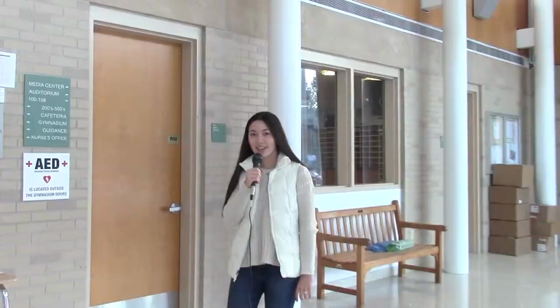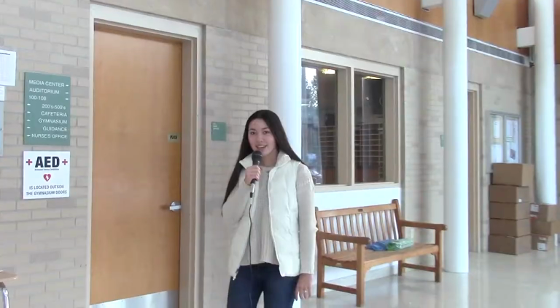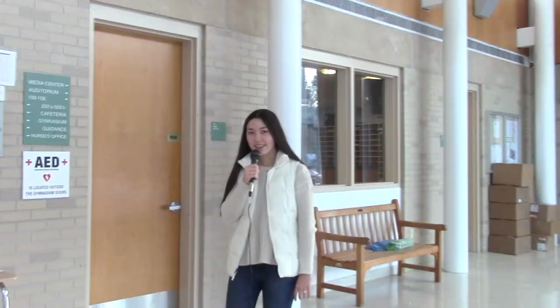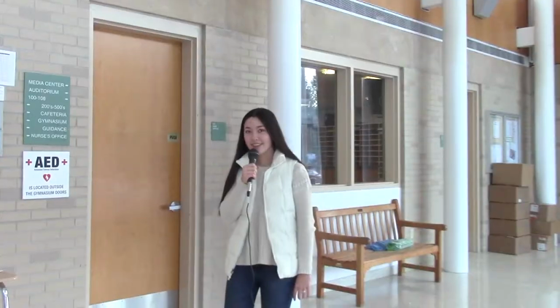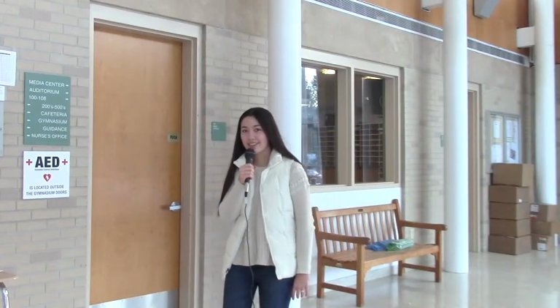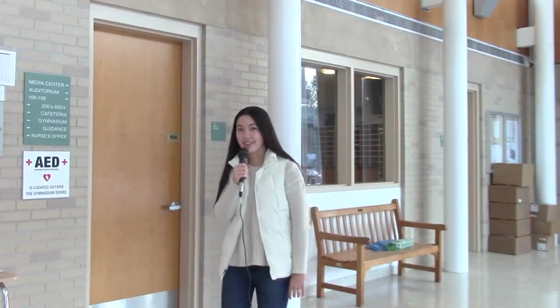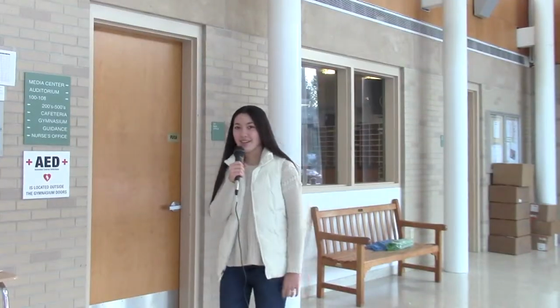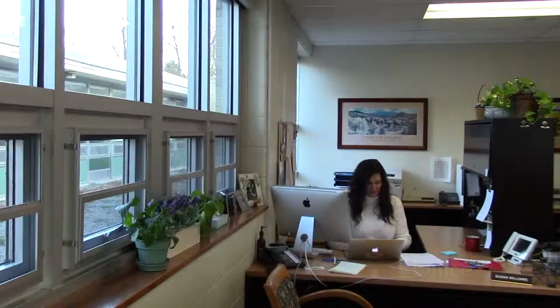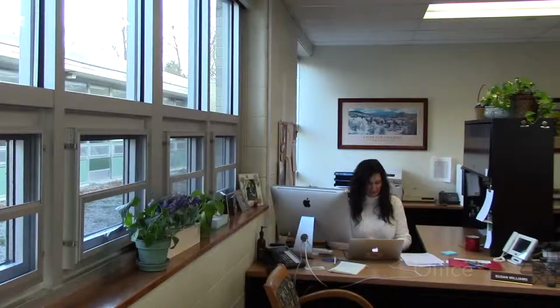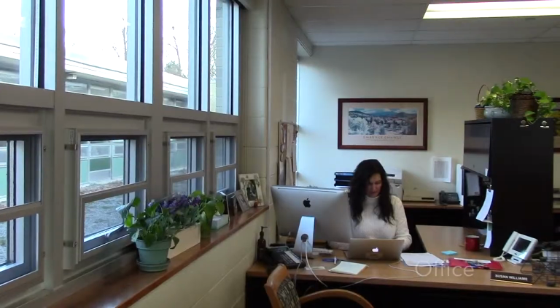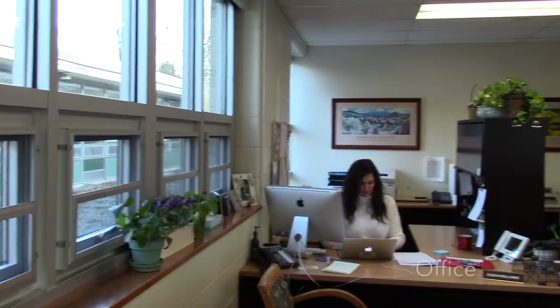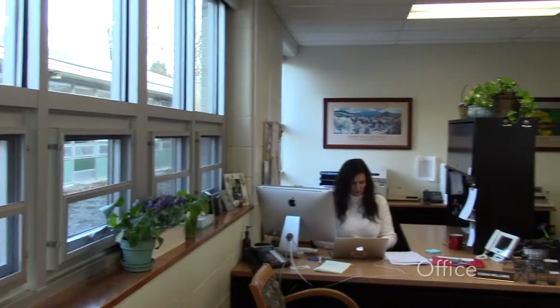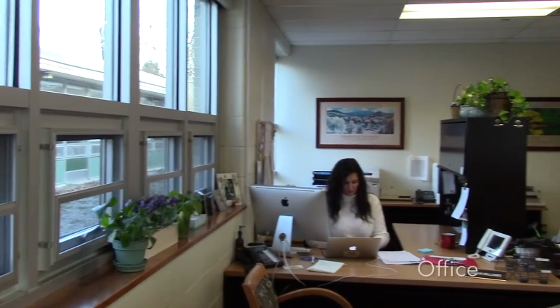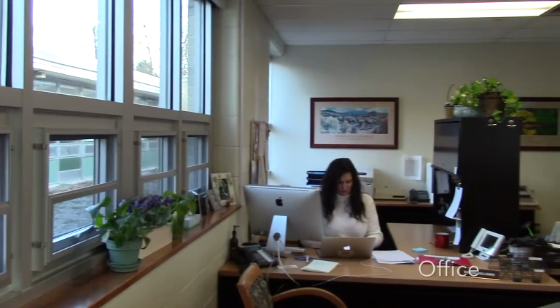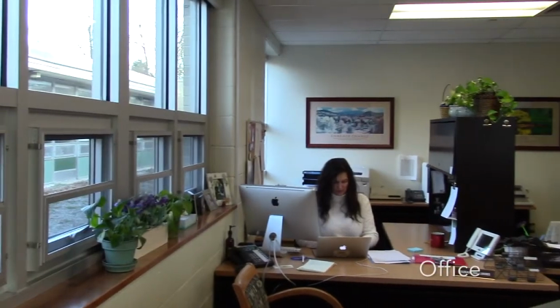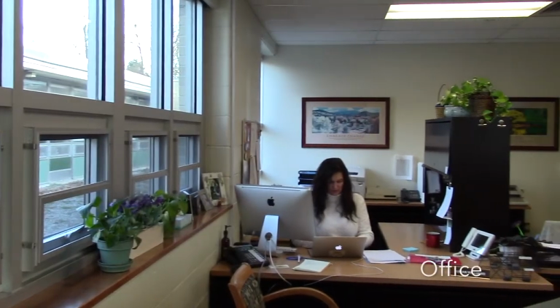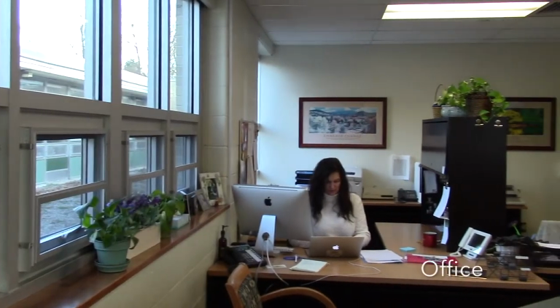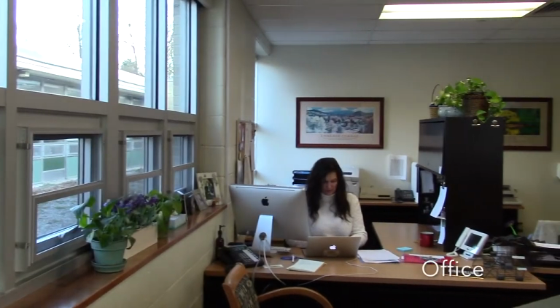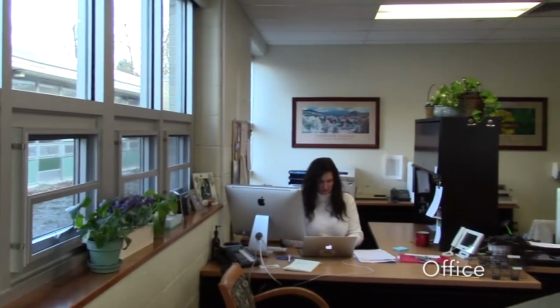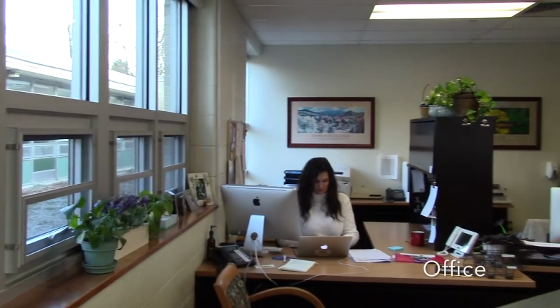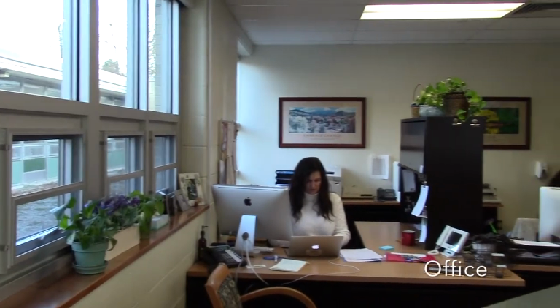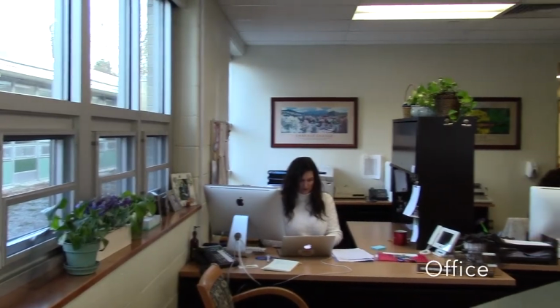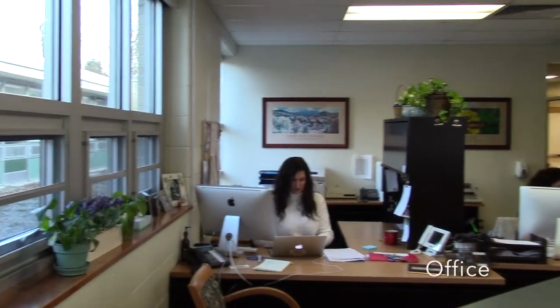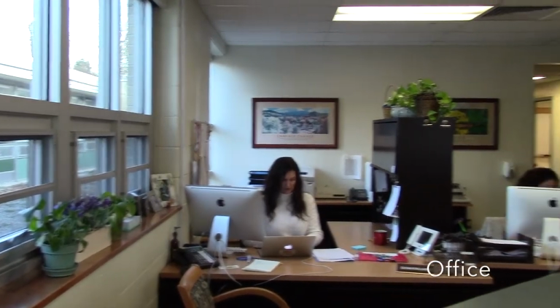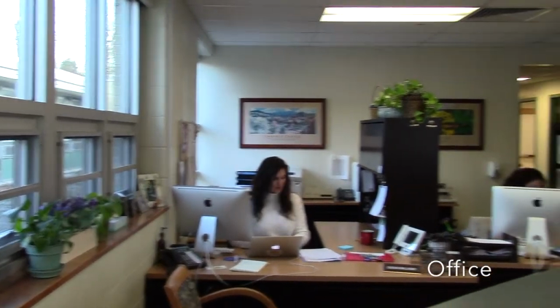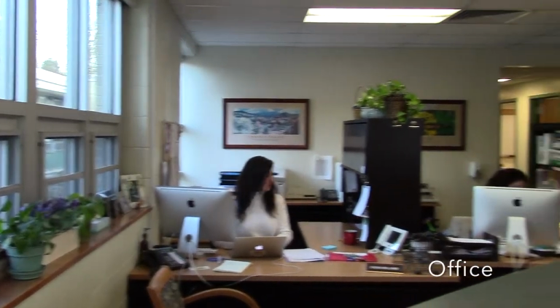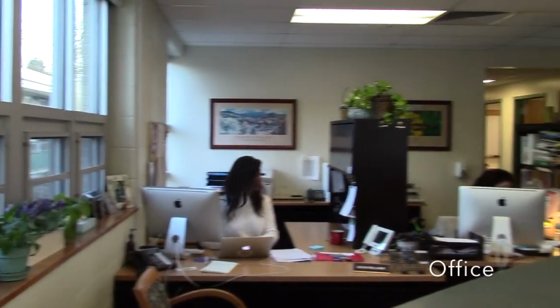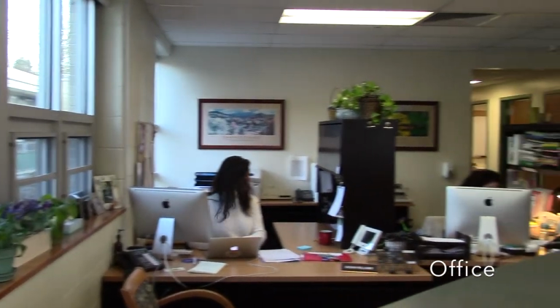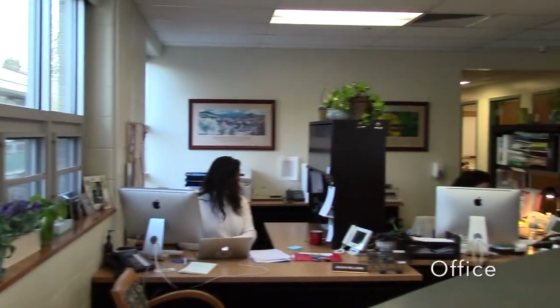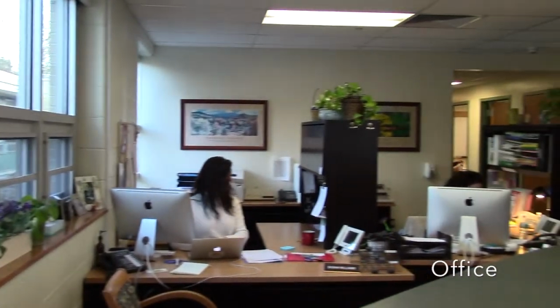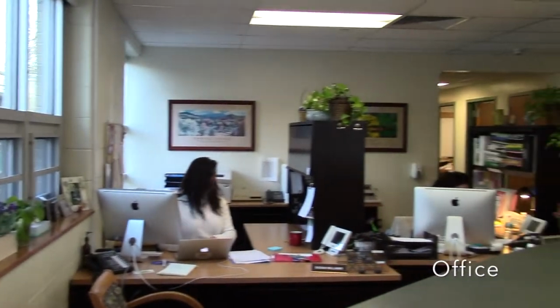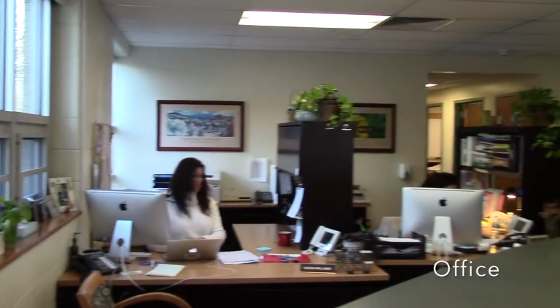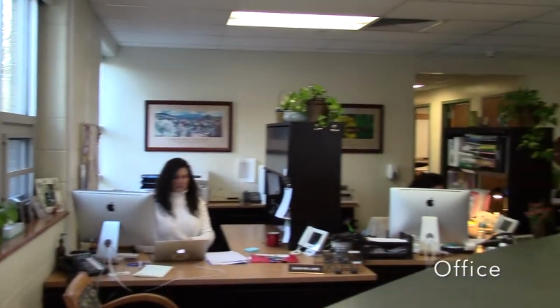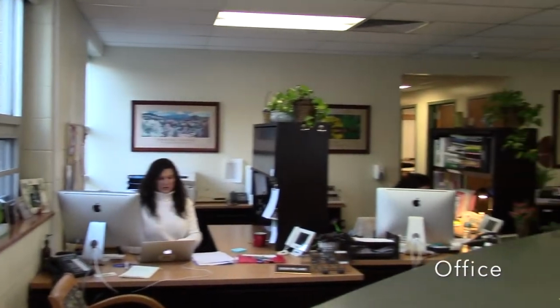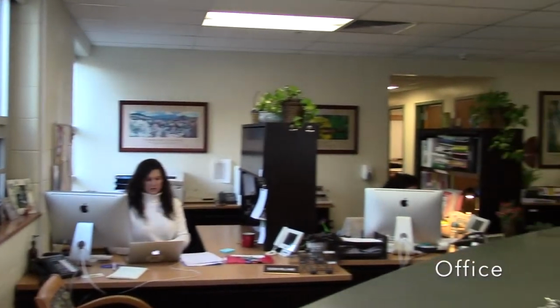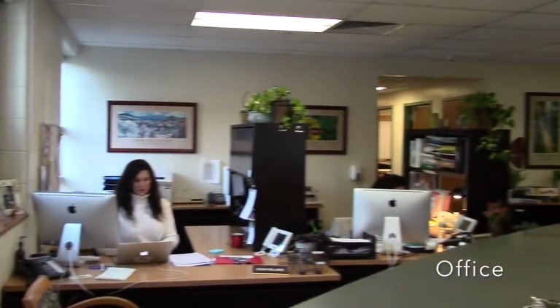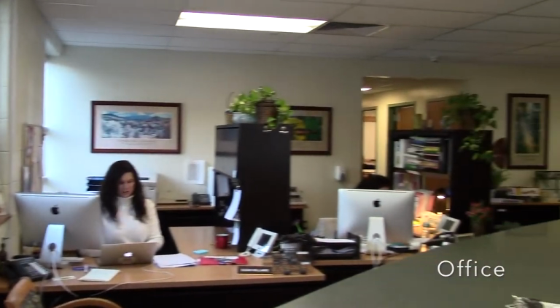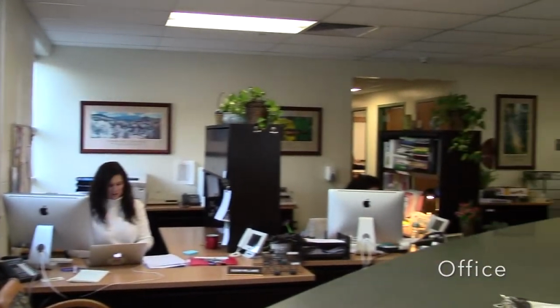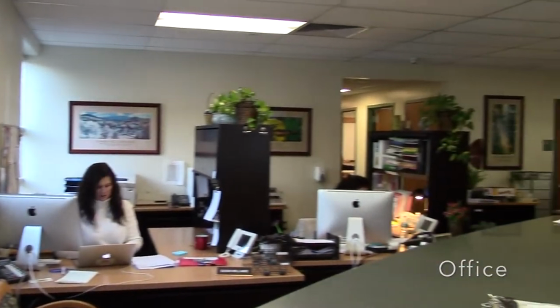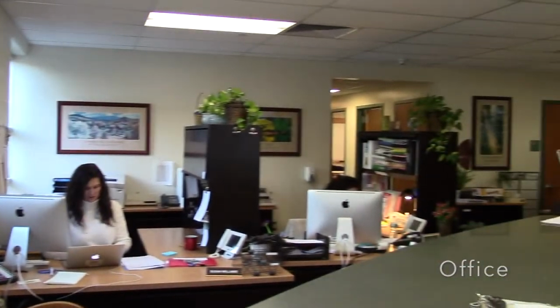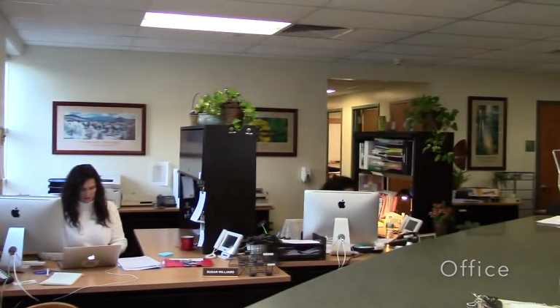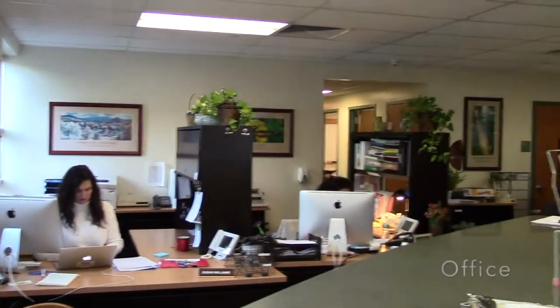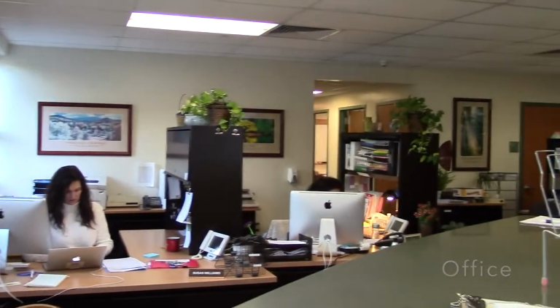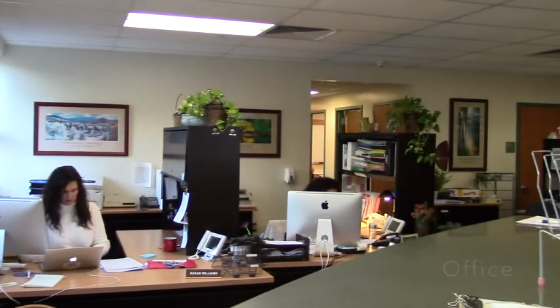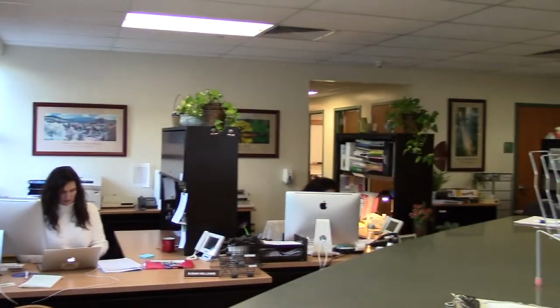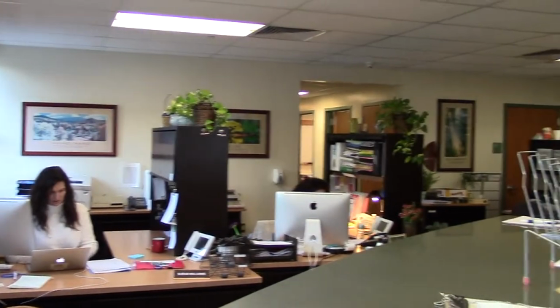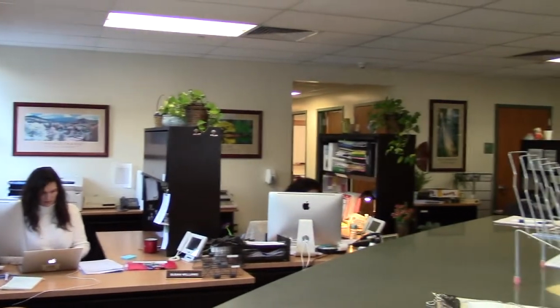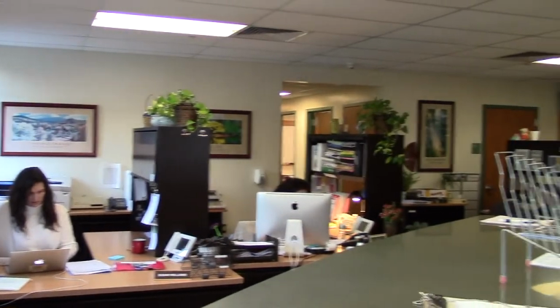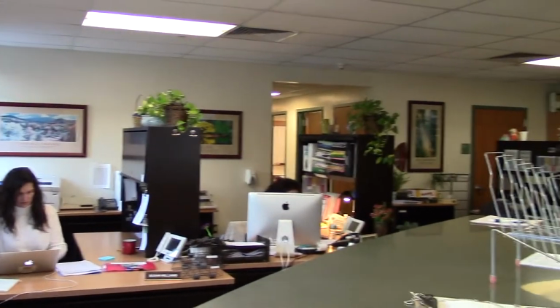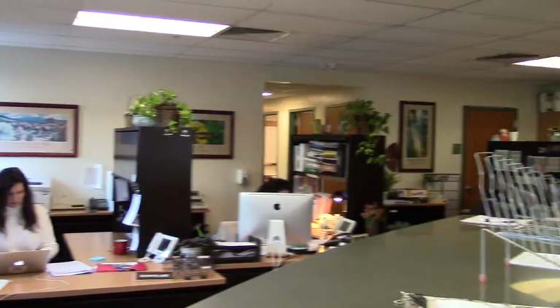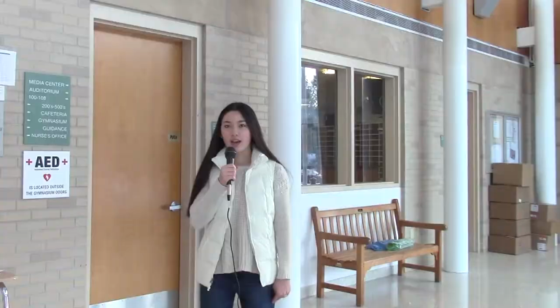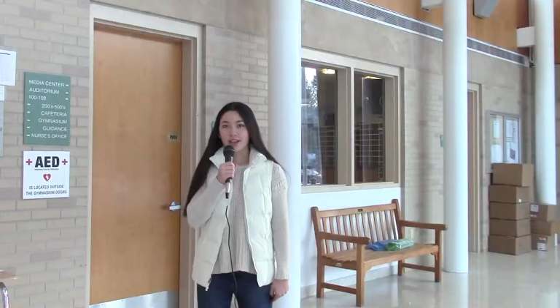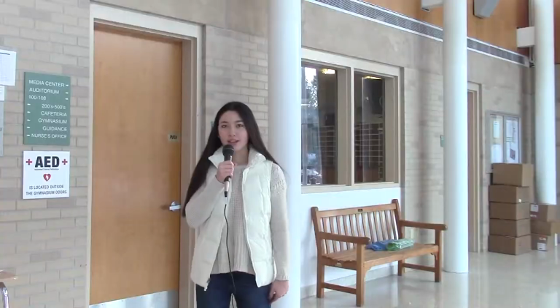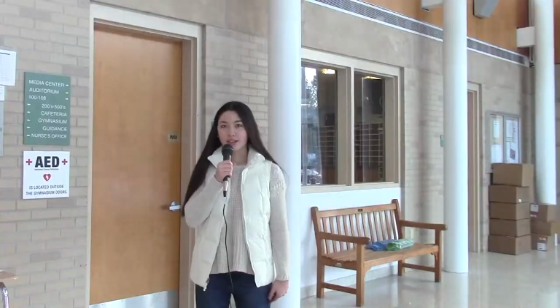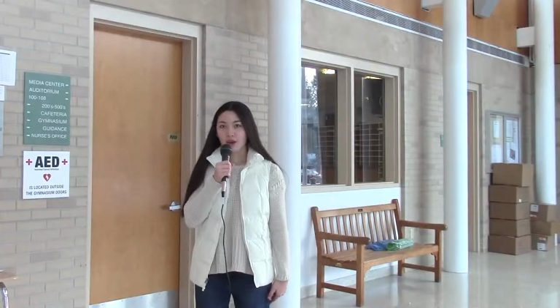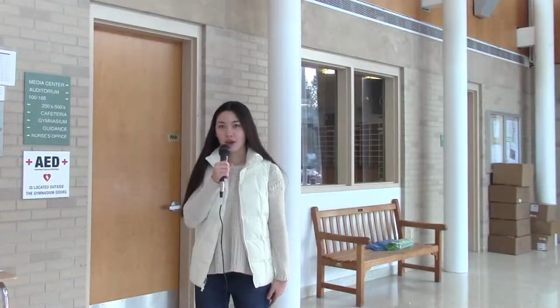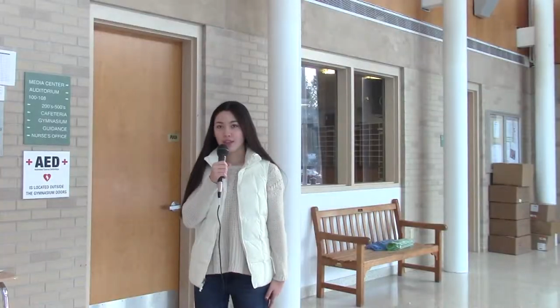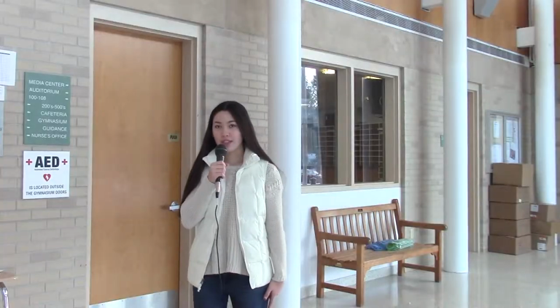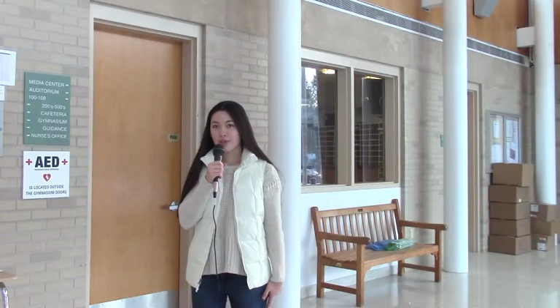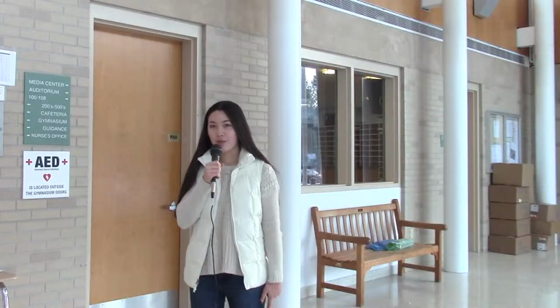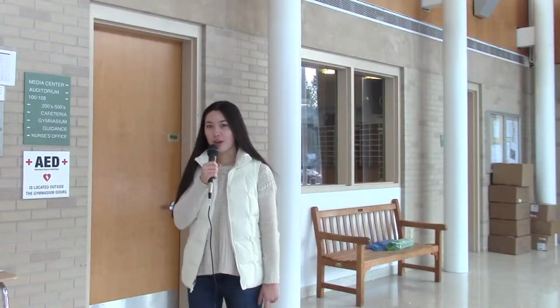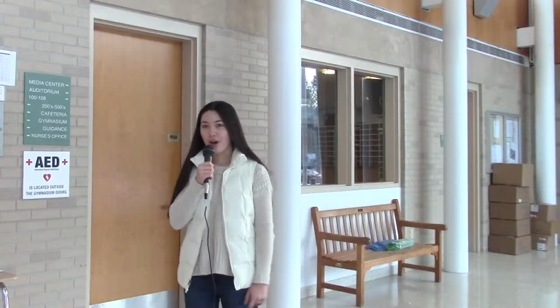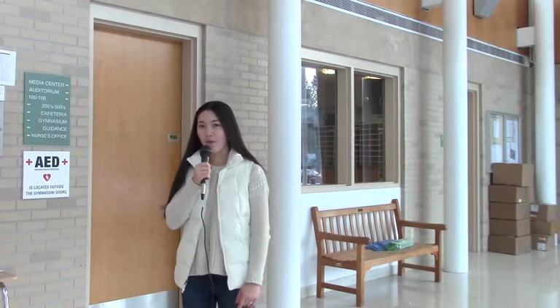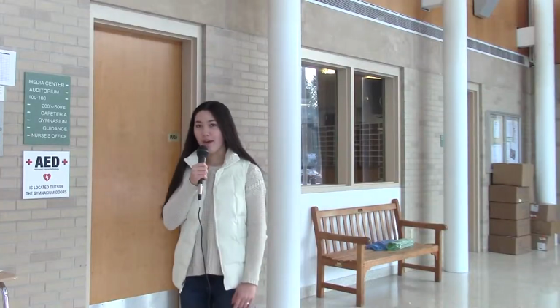This is the lobby. Here you can access the office to drop off forms, use the phone, and more. Let's go to the team one hallway.